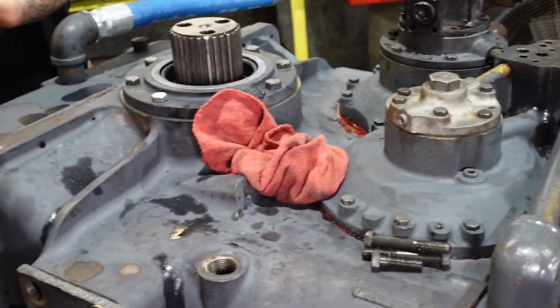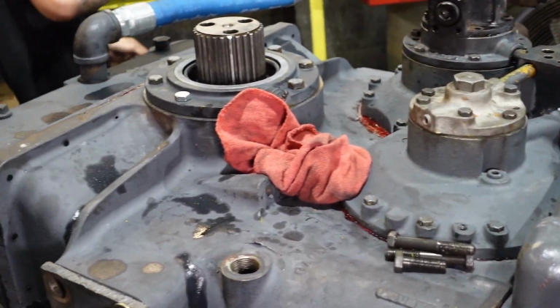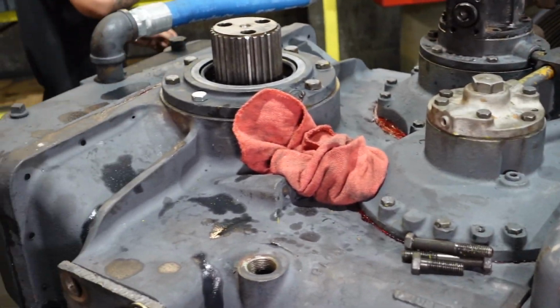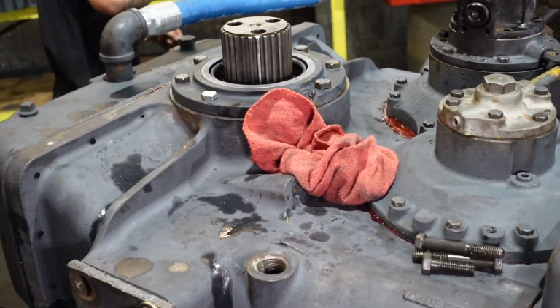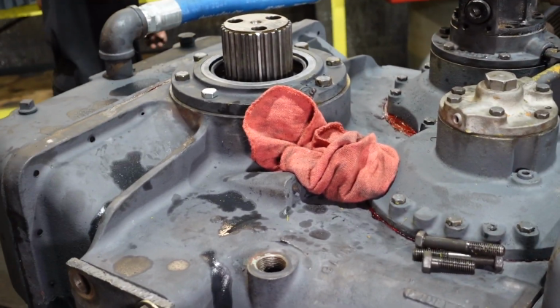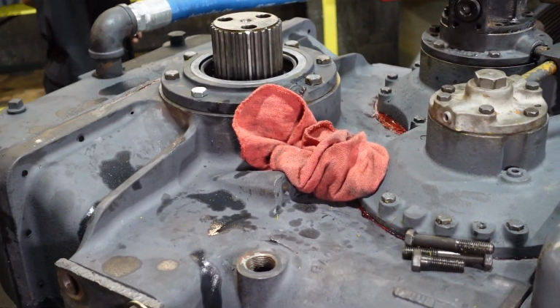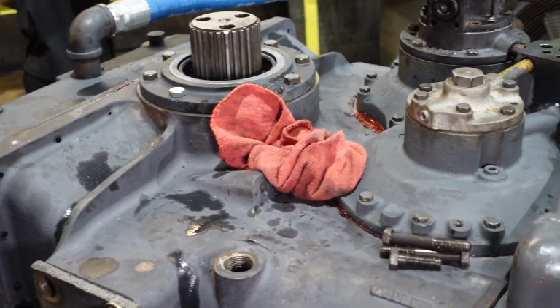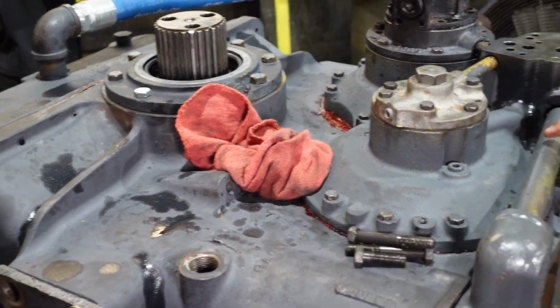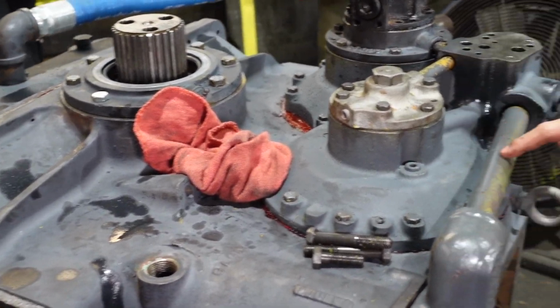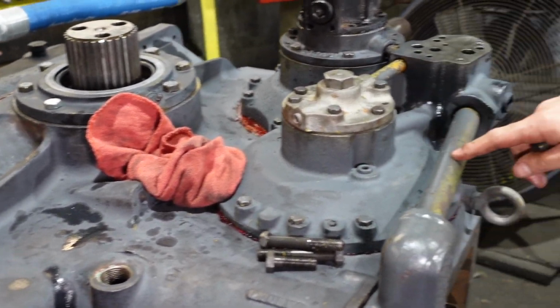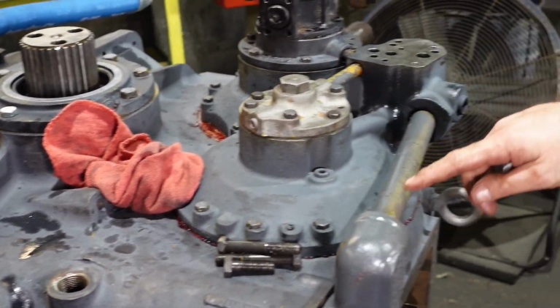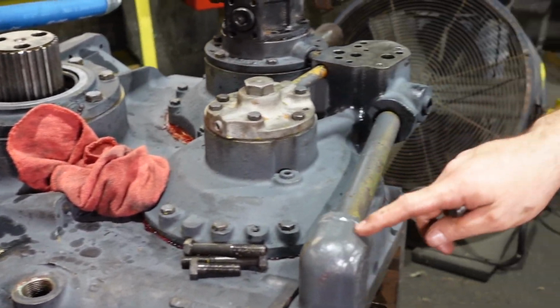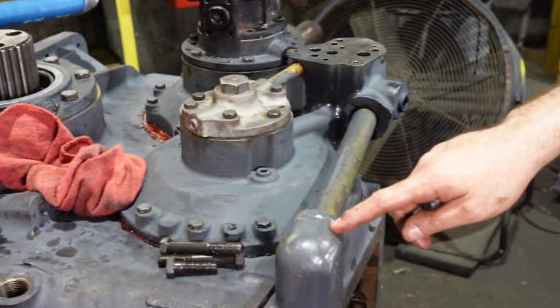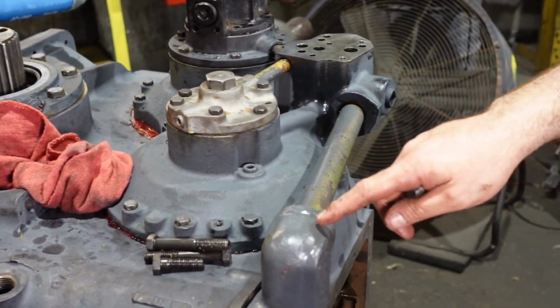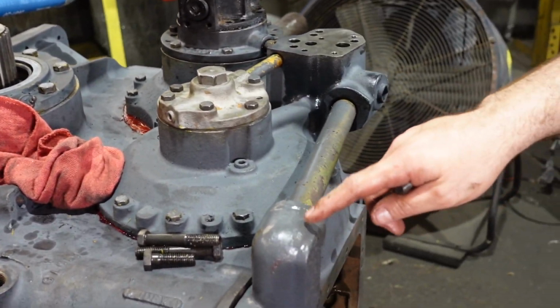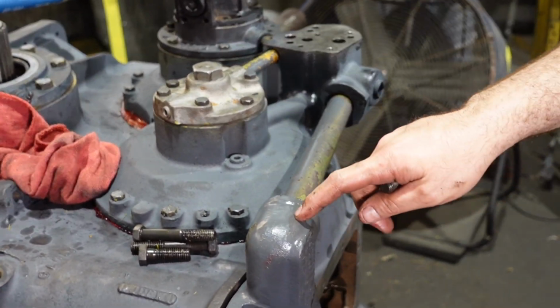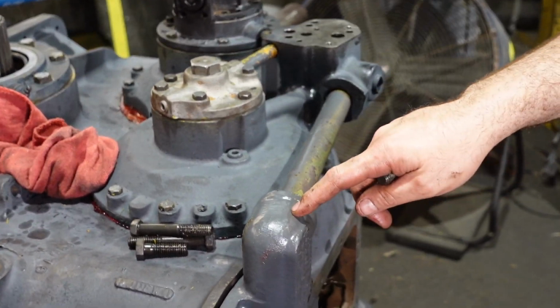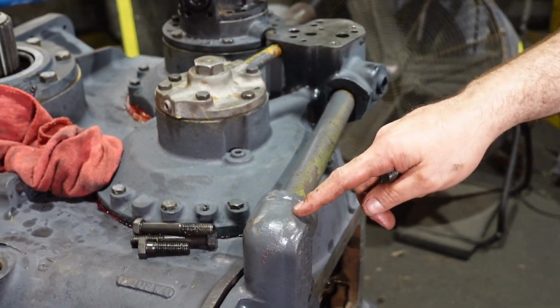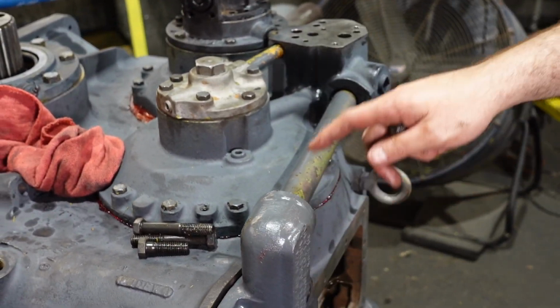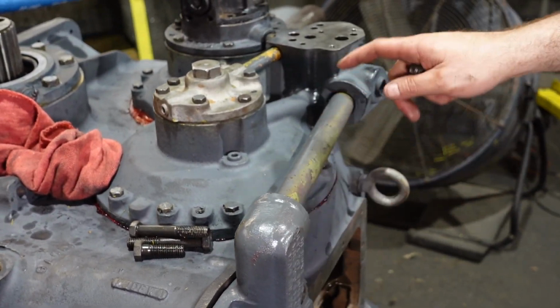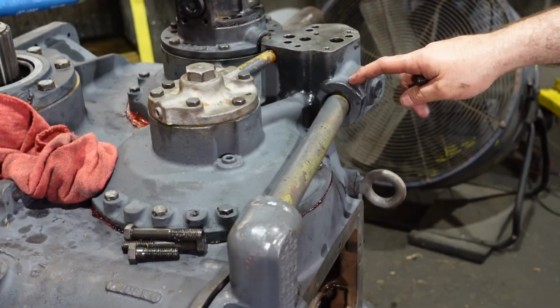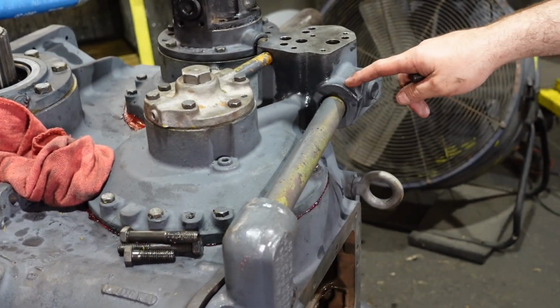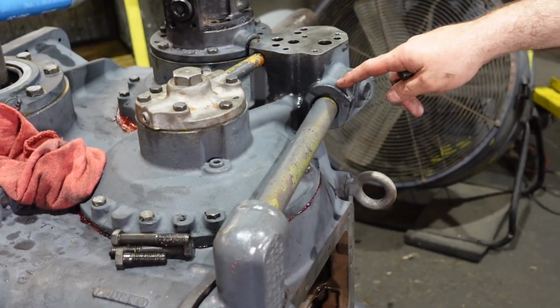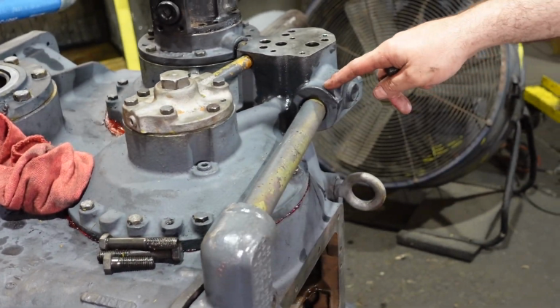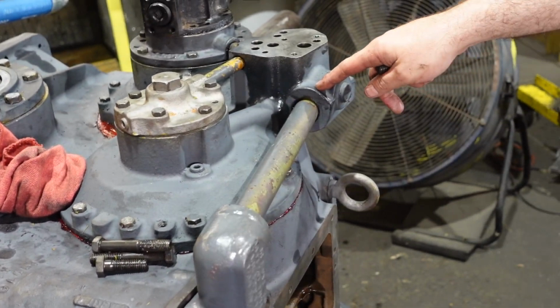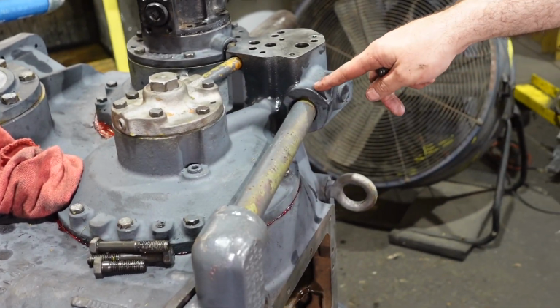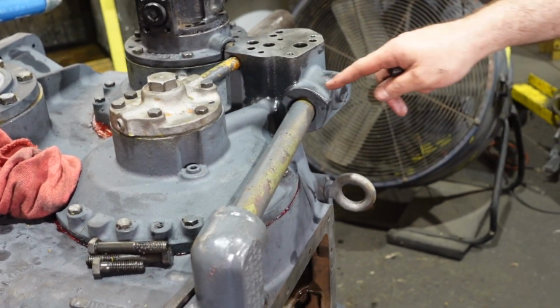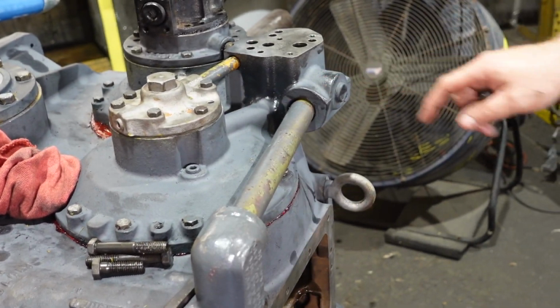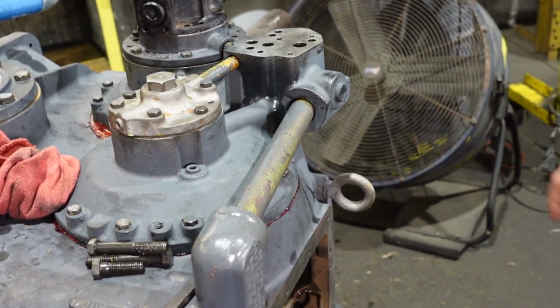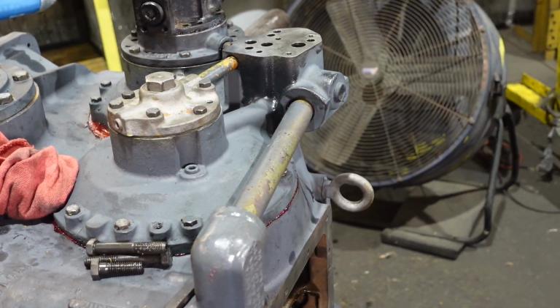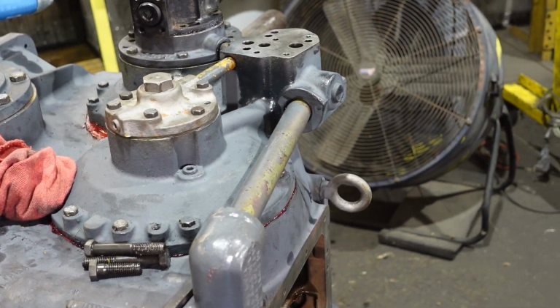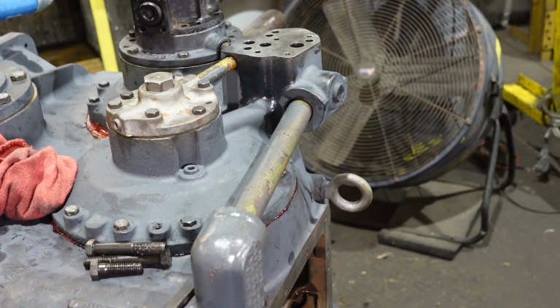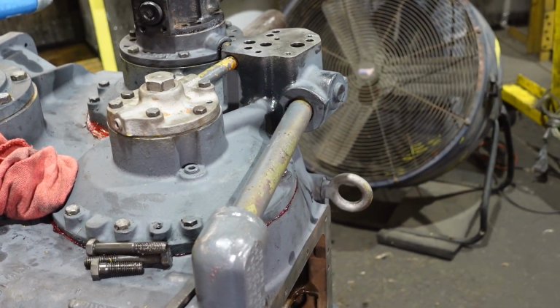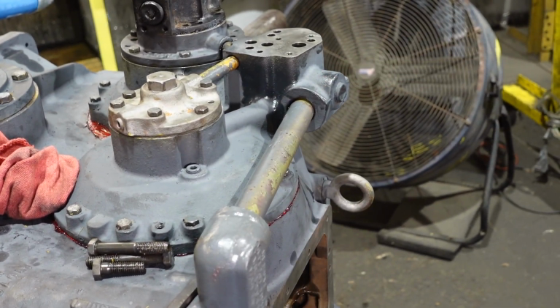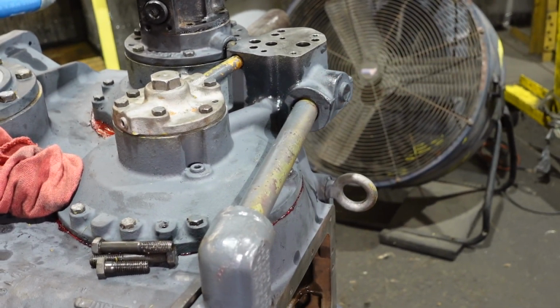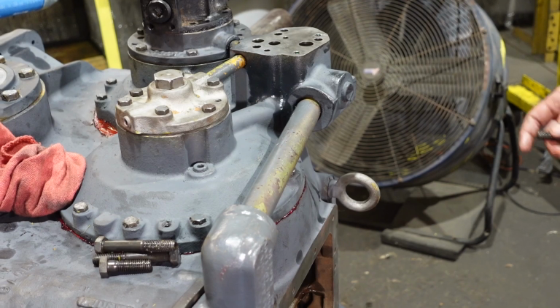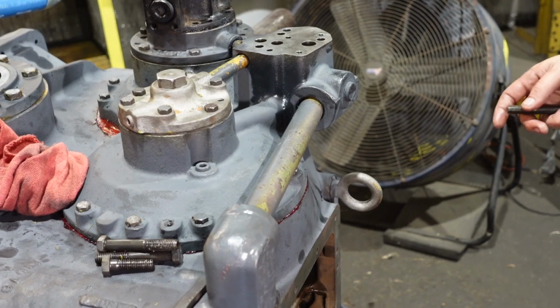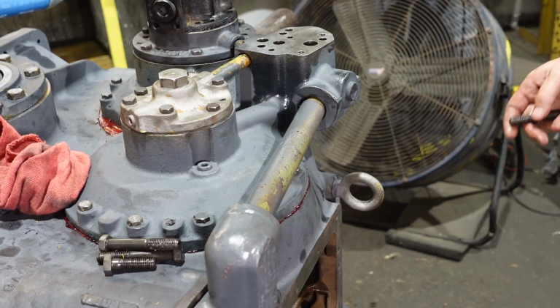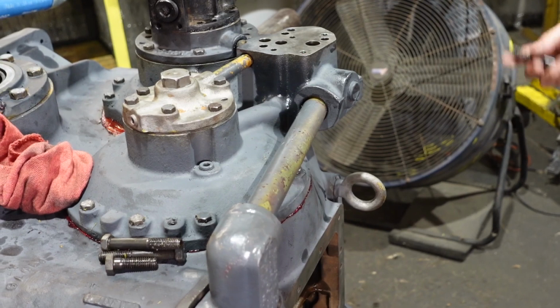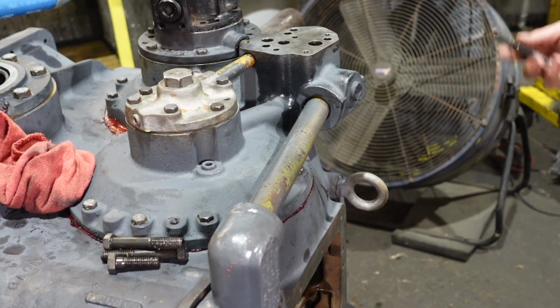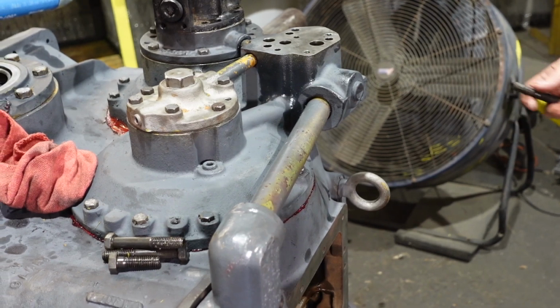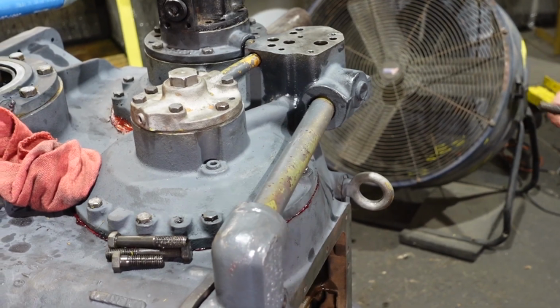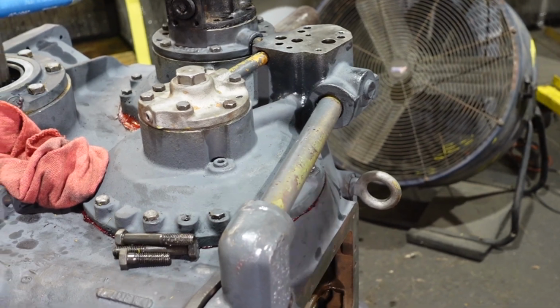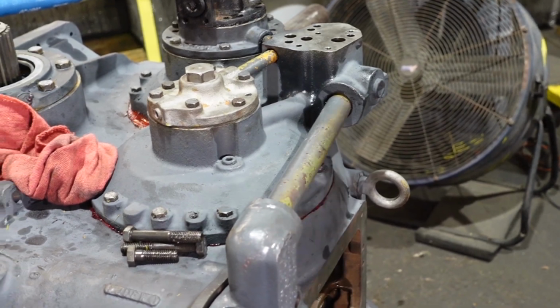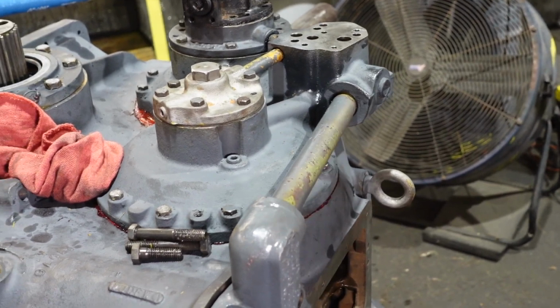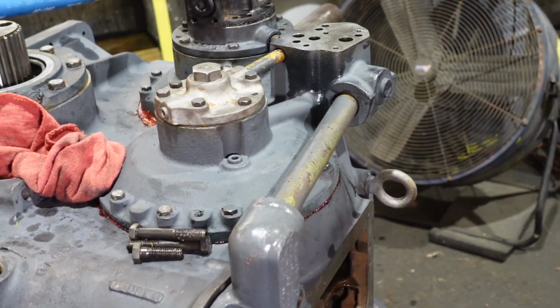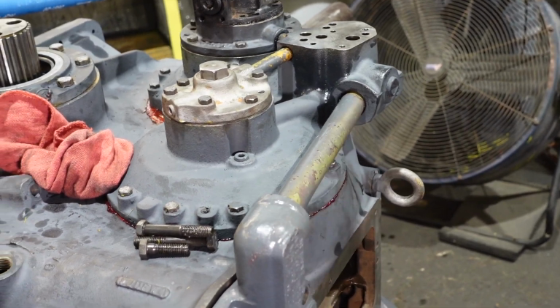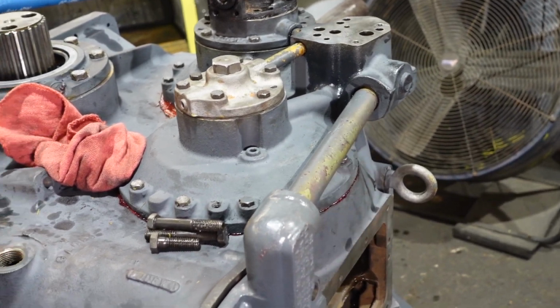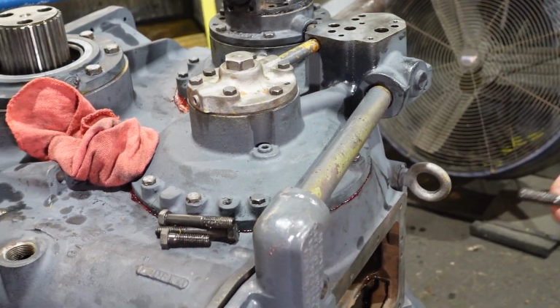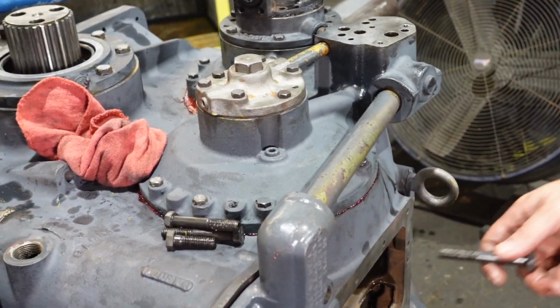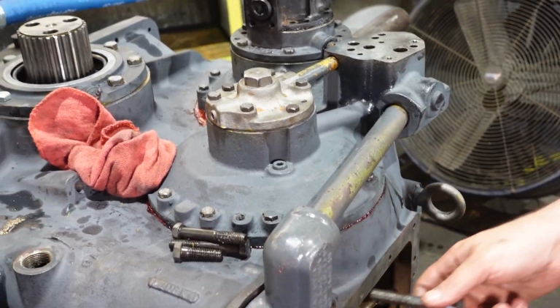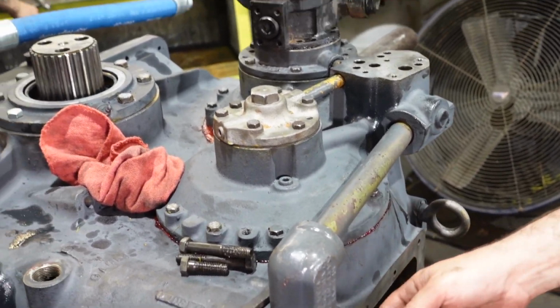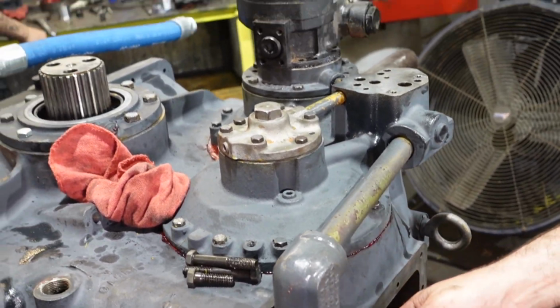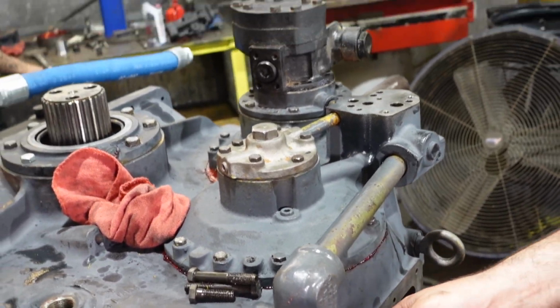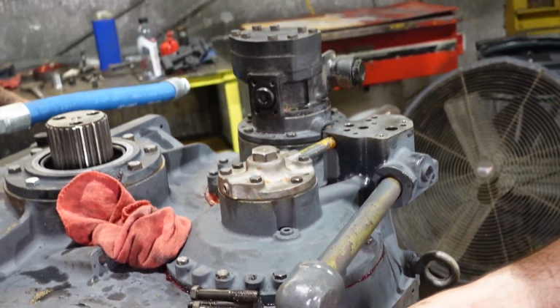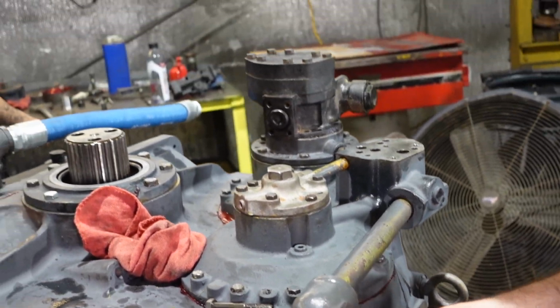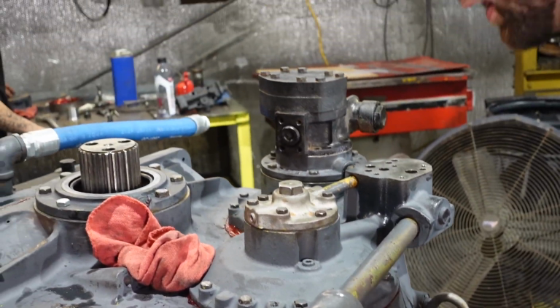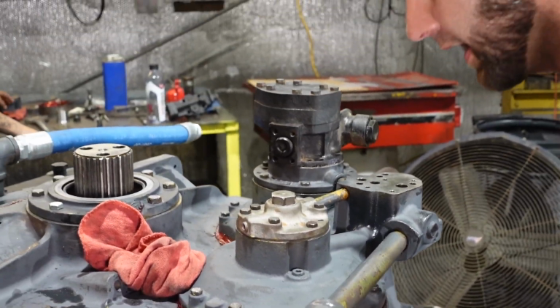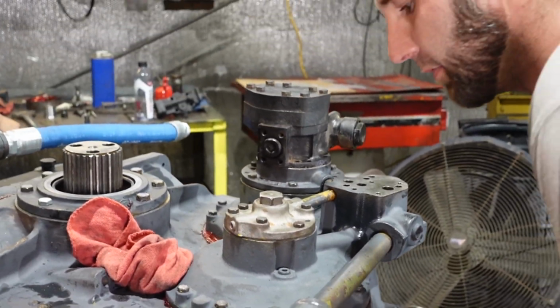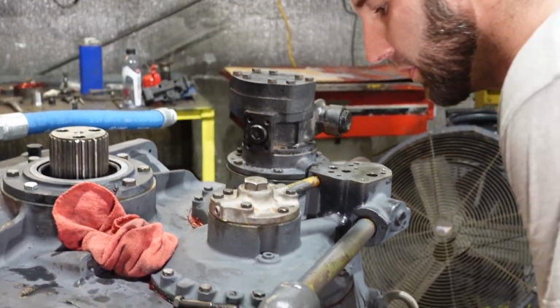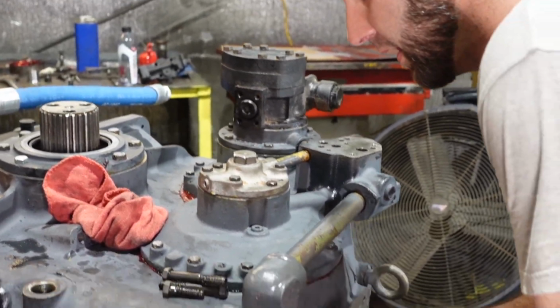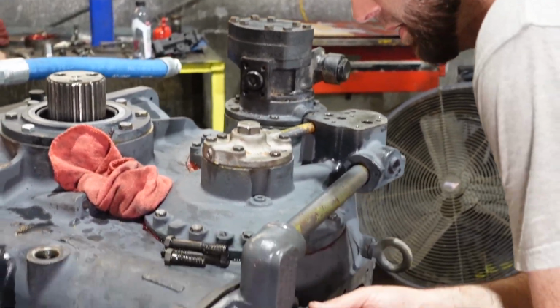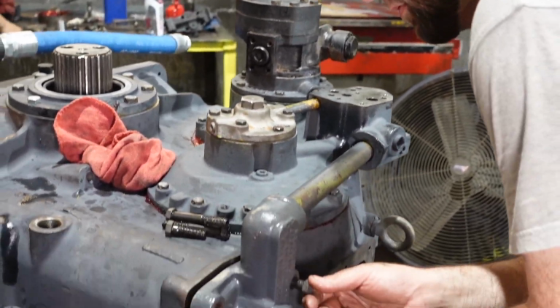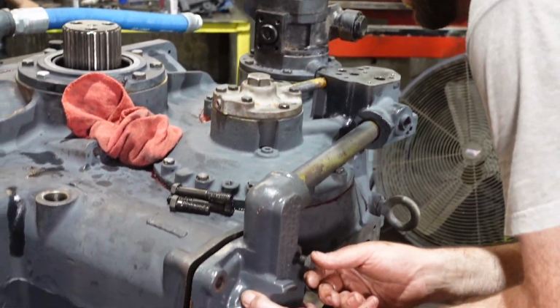They put it to a hard pipe going from the filter to the top of the manifold, and it cut down a lot of problems.